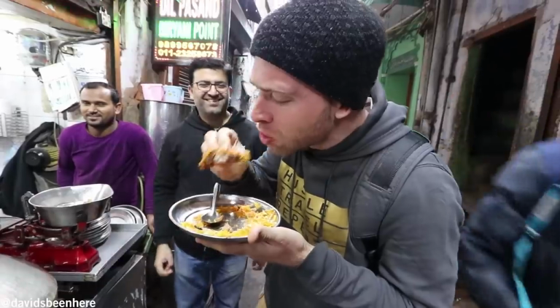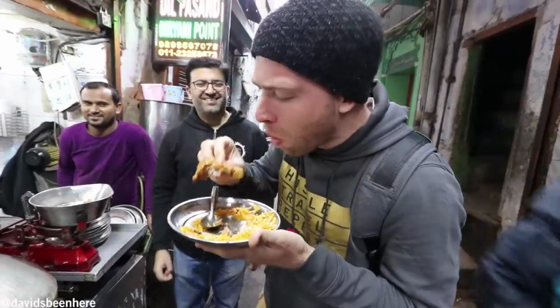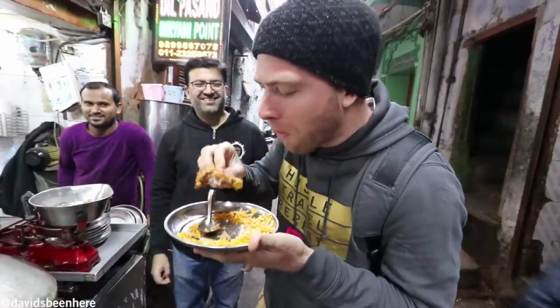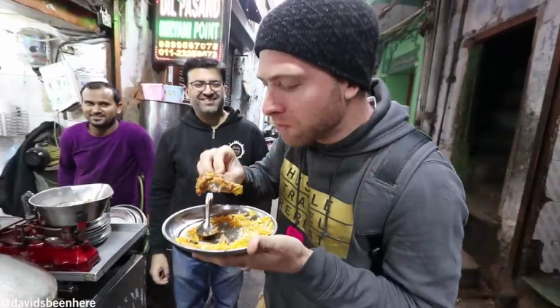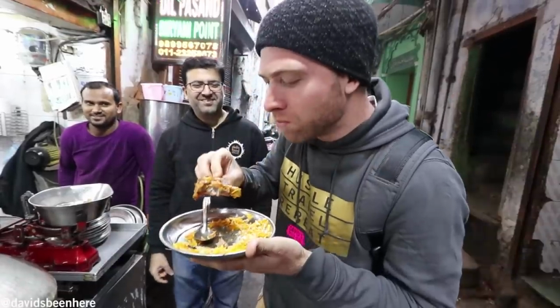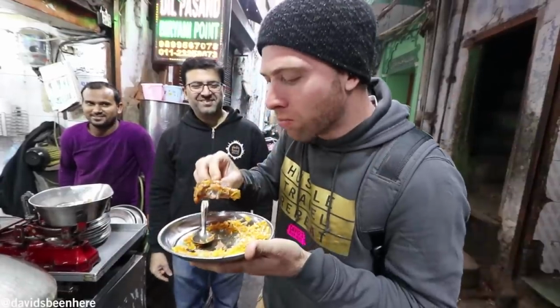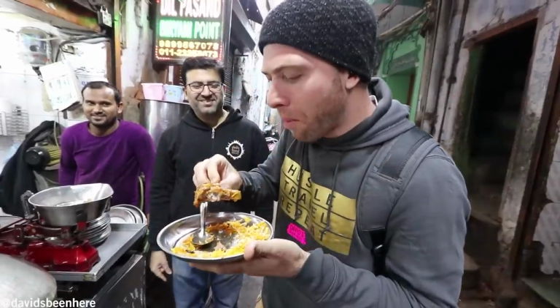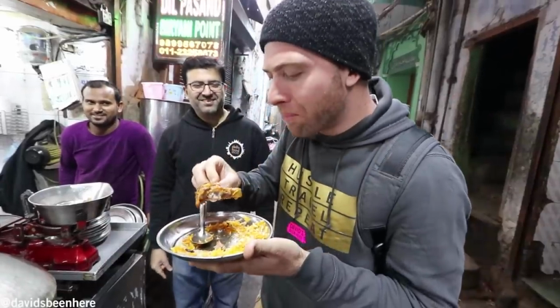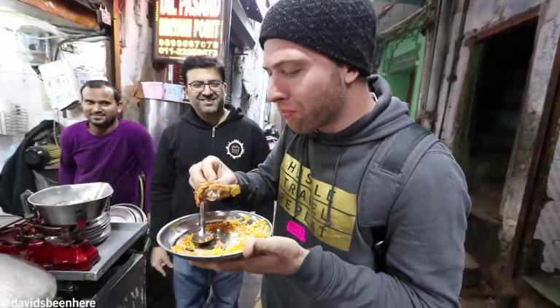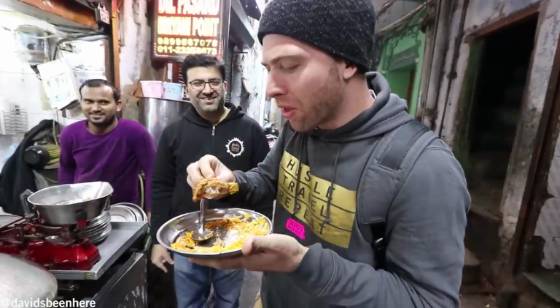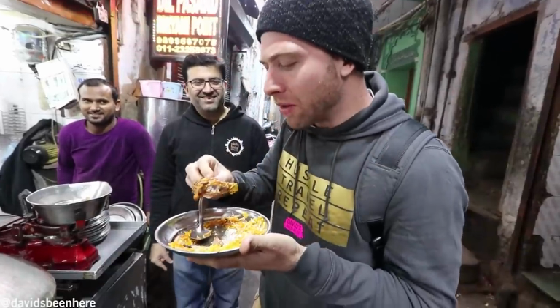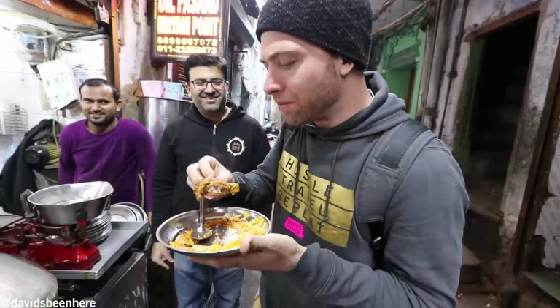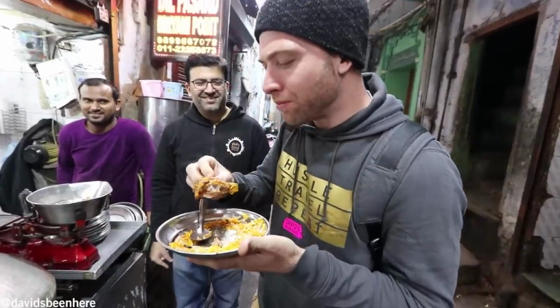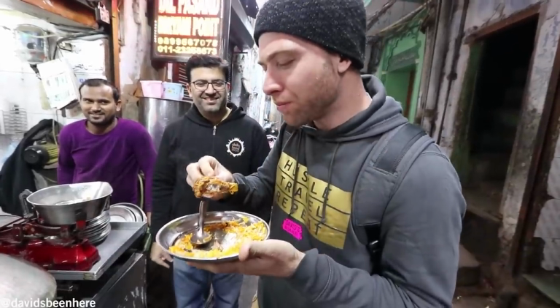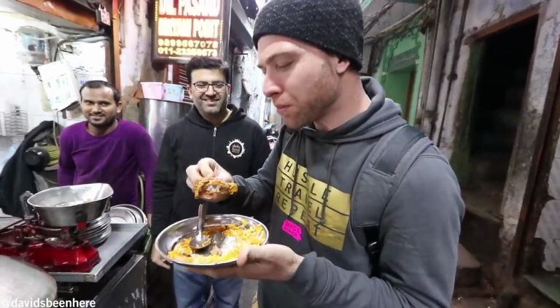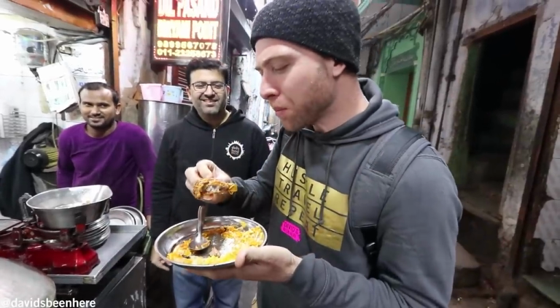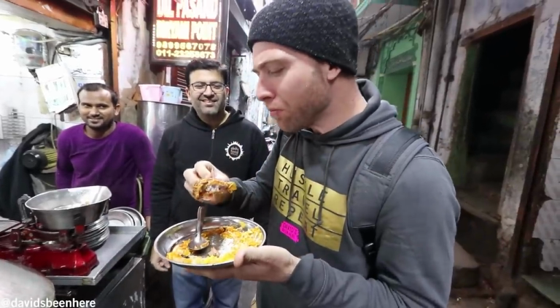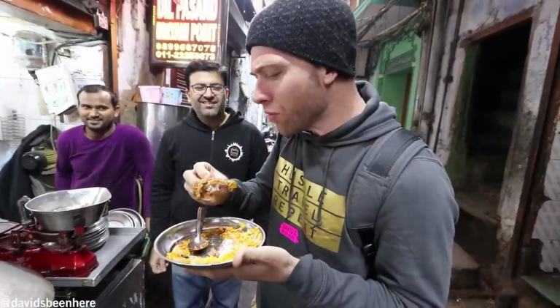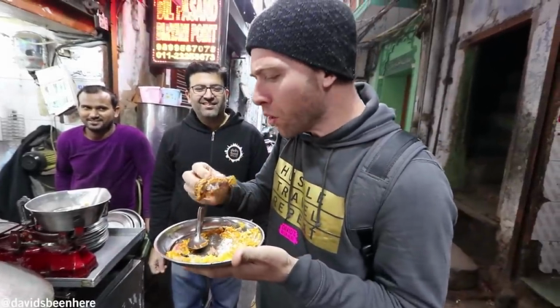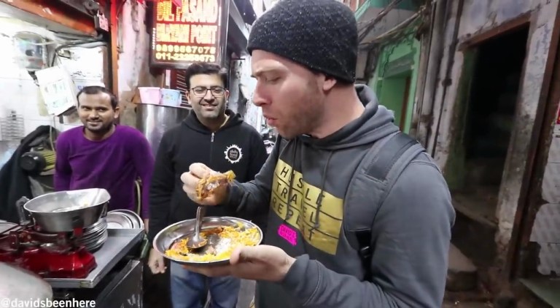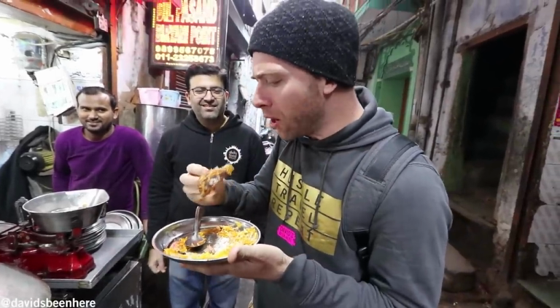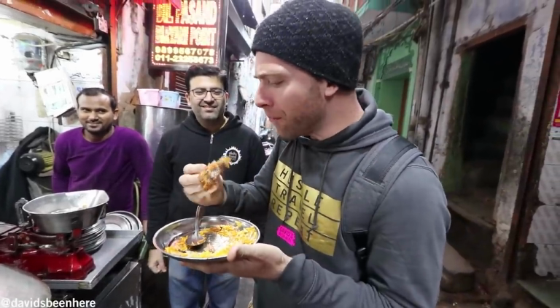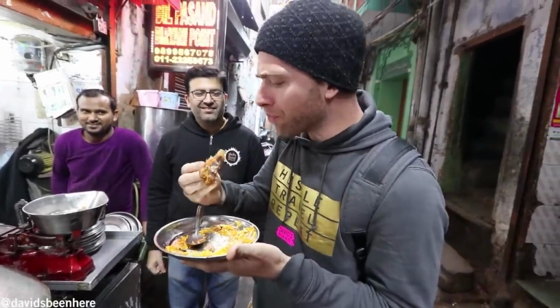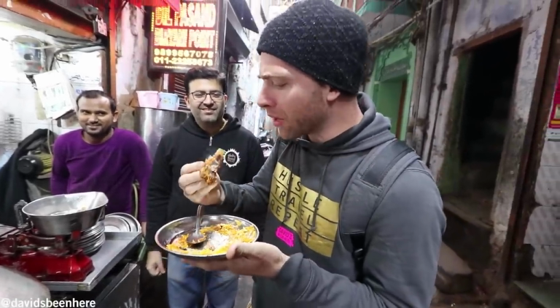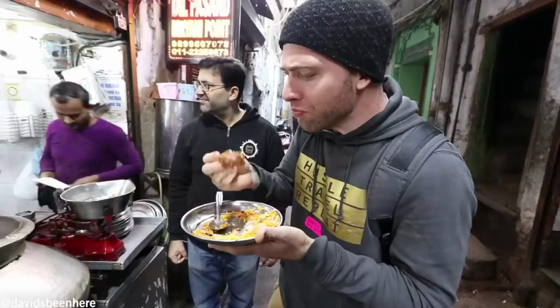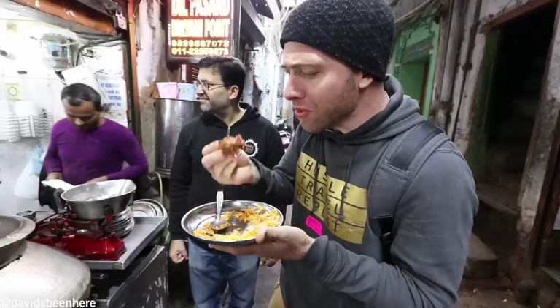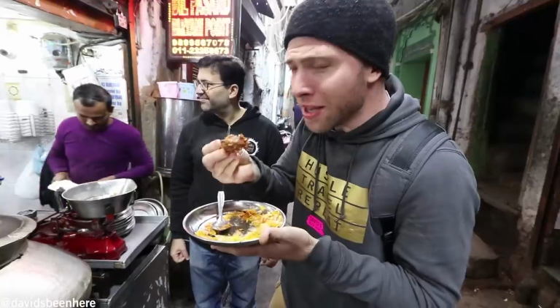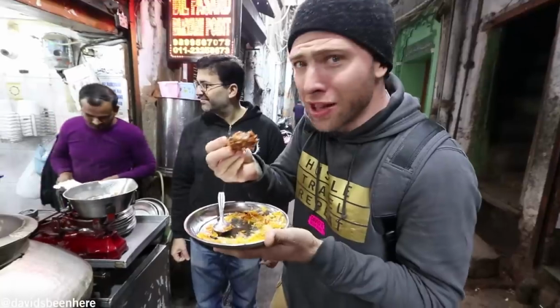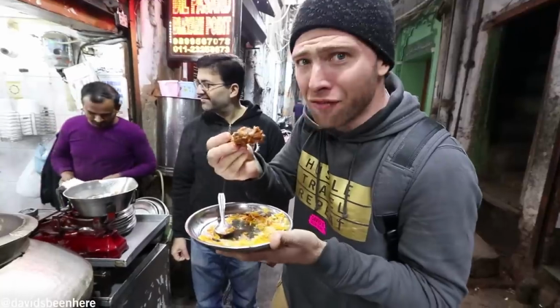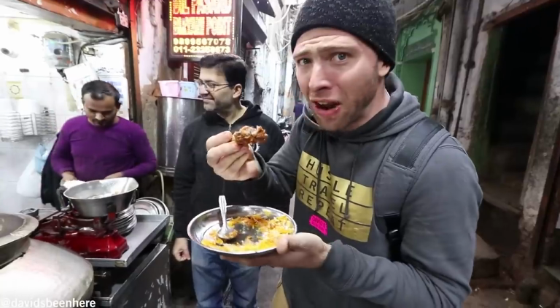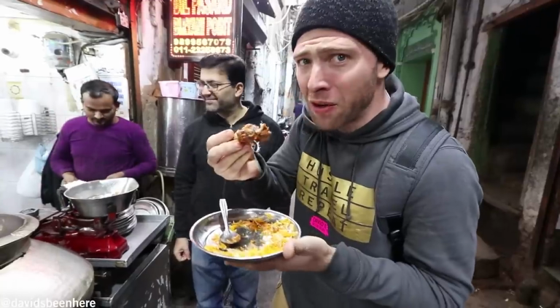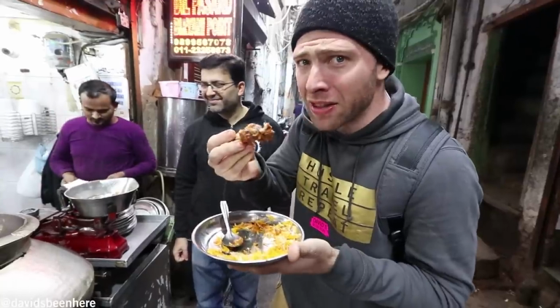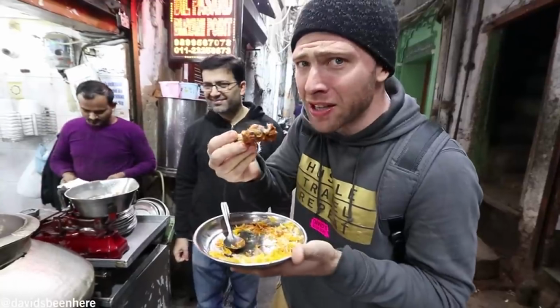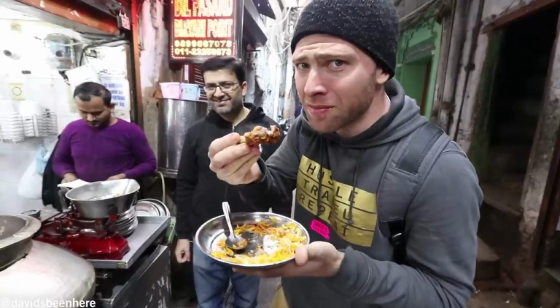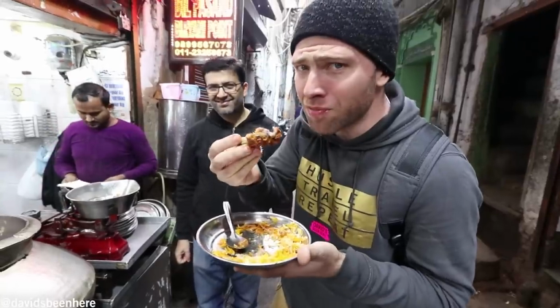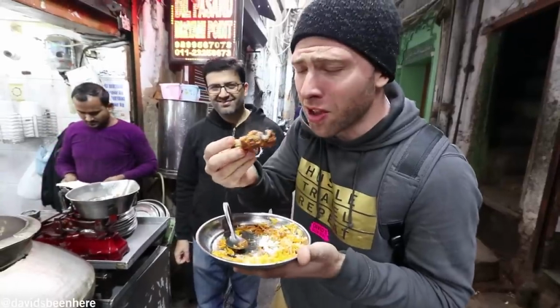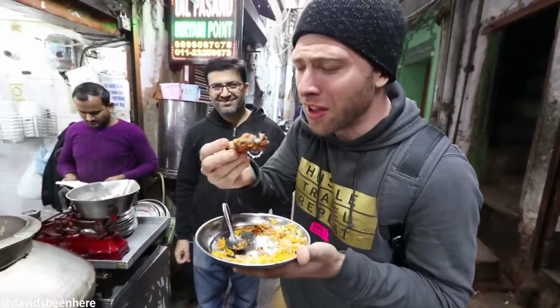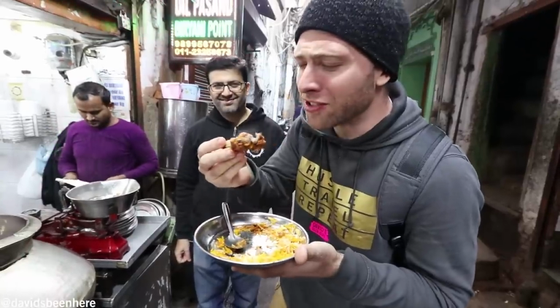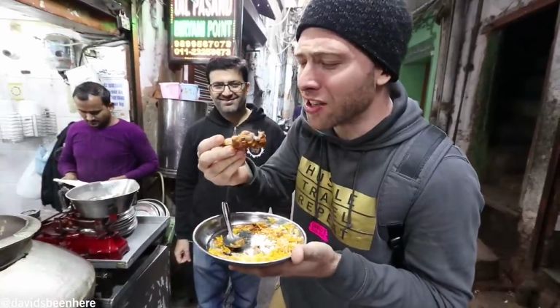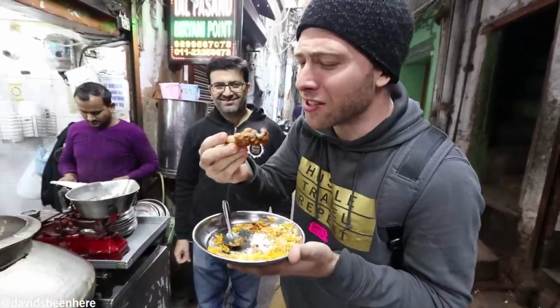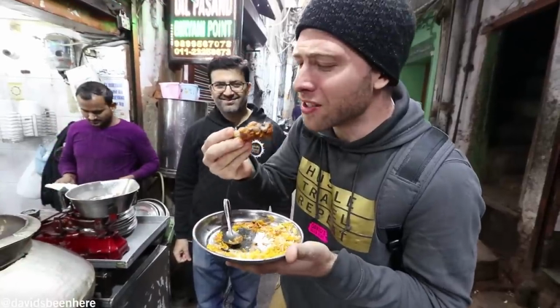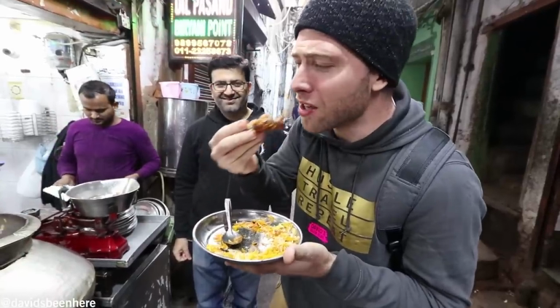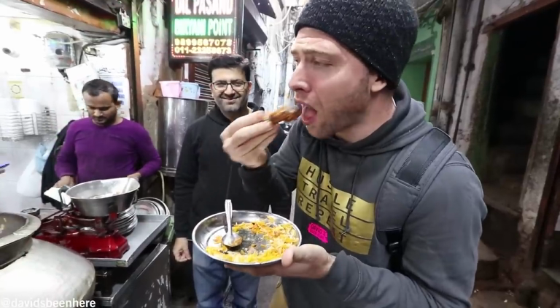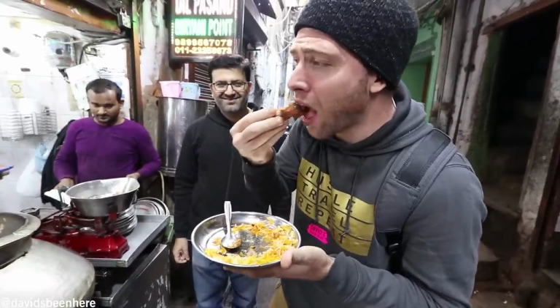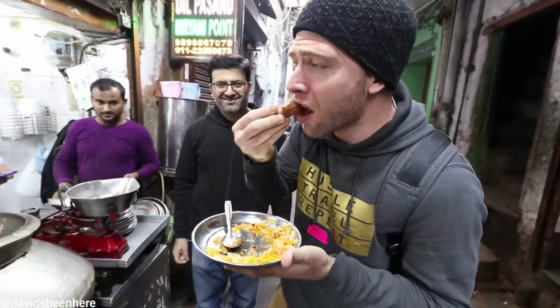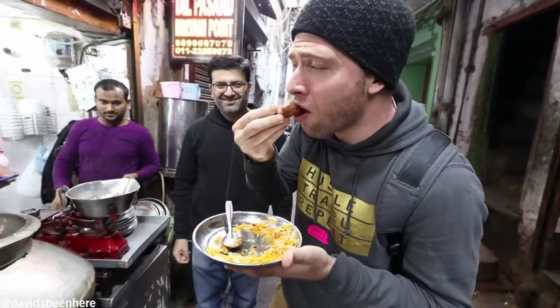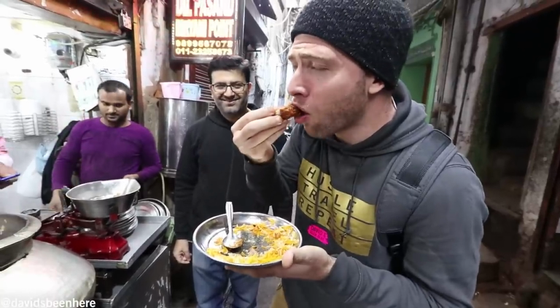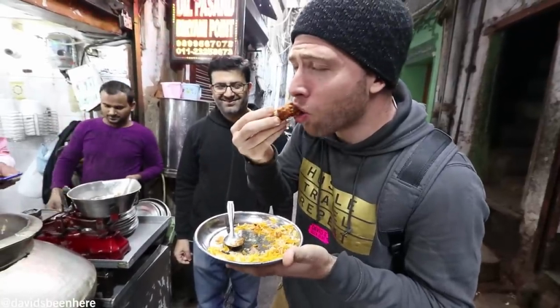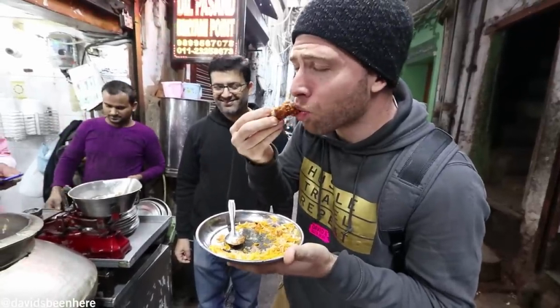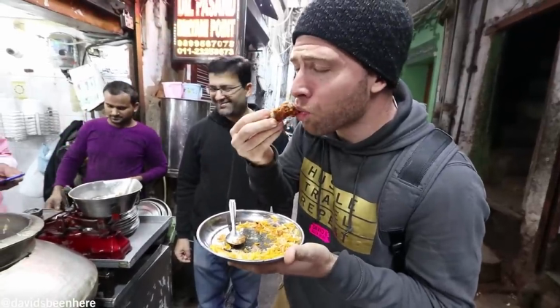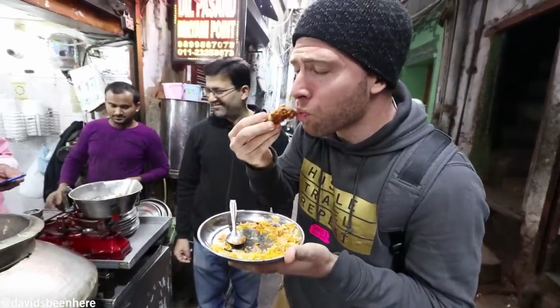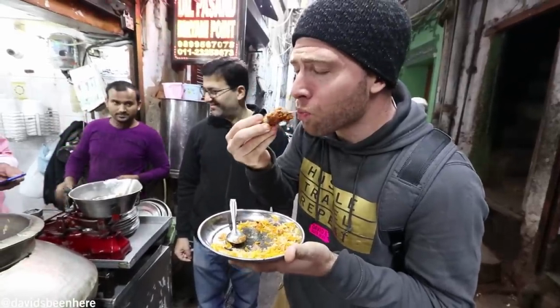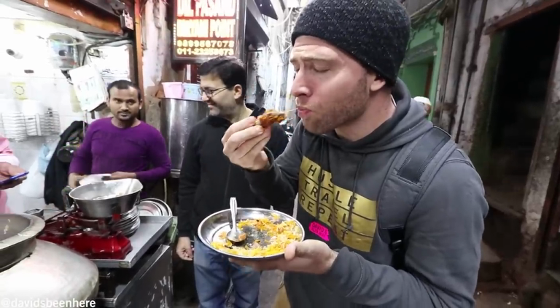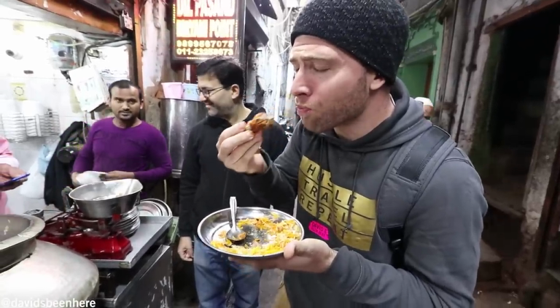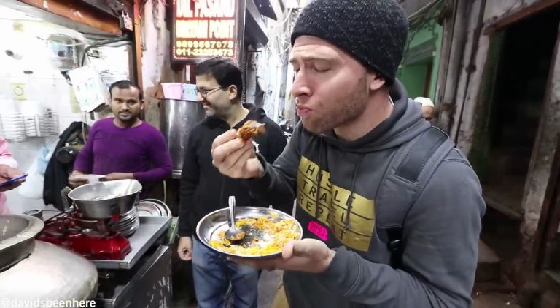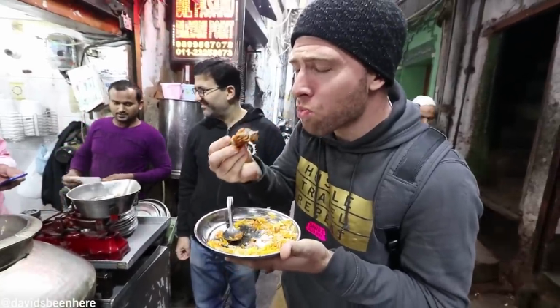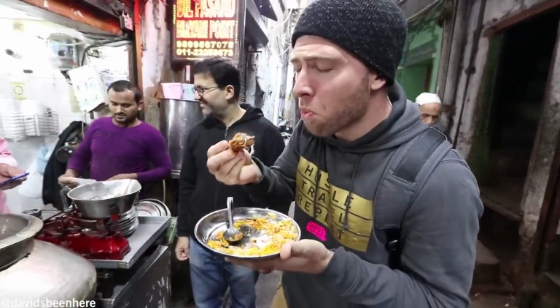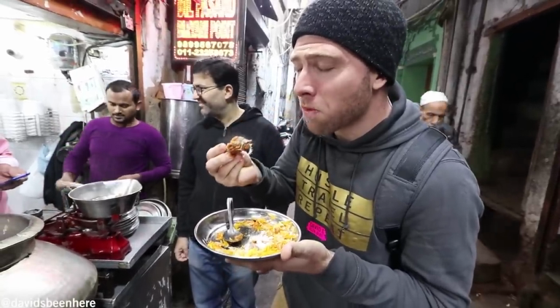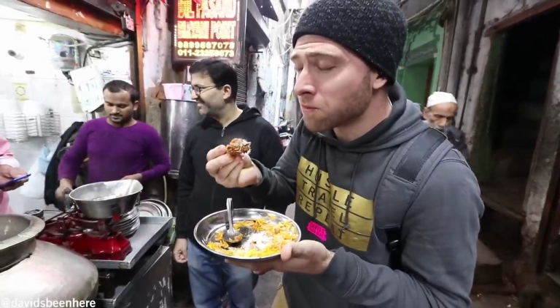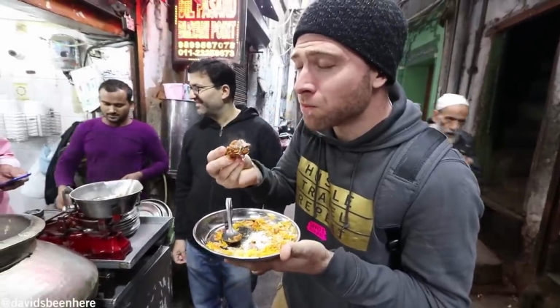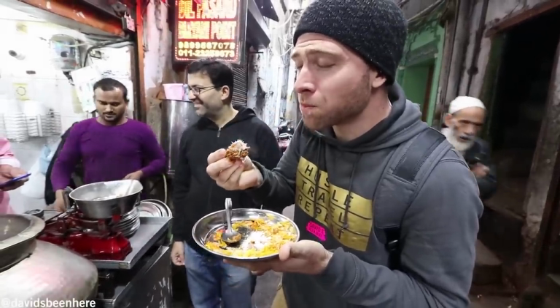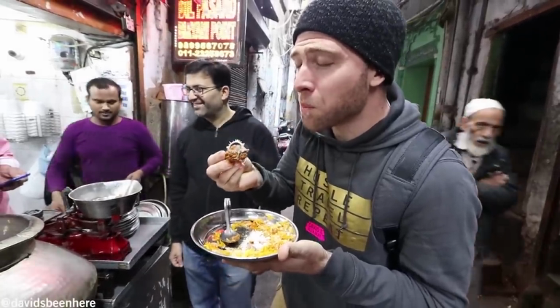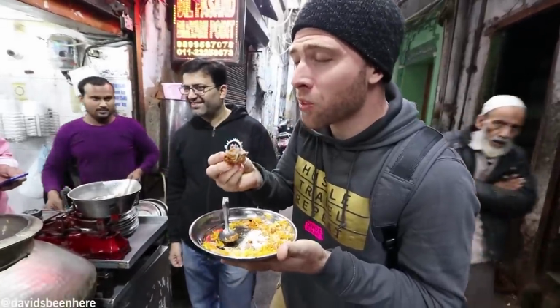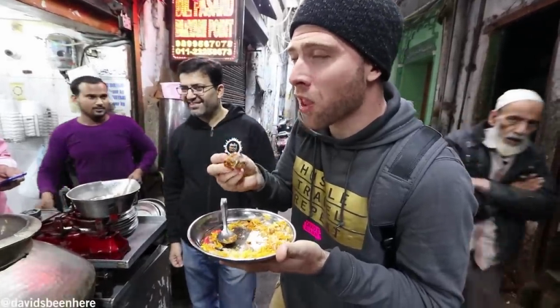Wow. I've never eaten this much buffalo before. There's a lot of fat and gelatin.